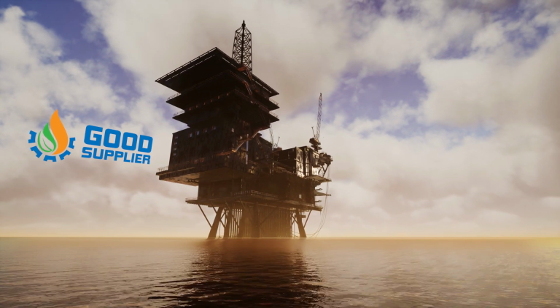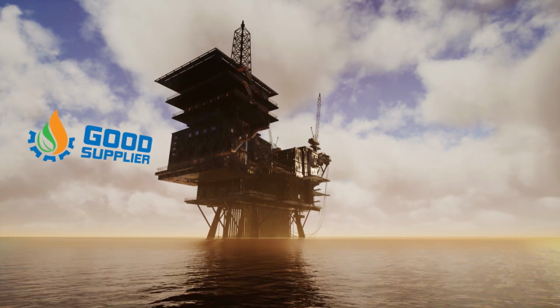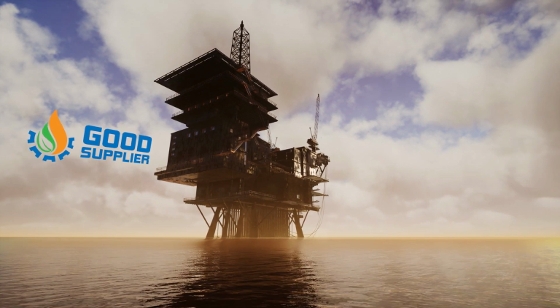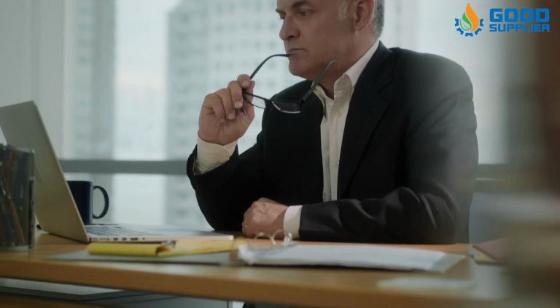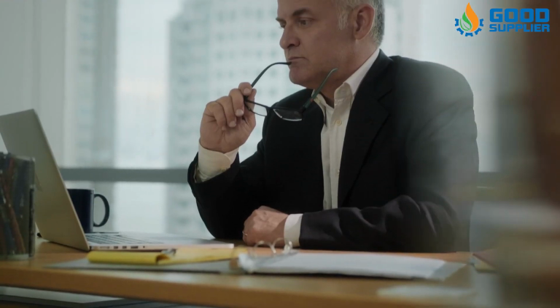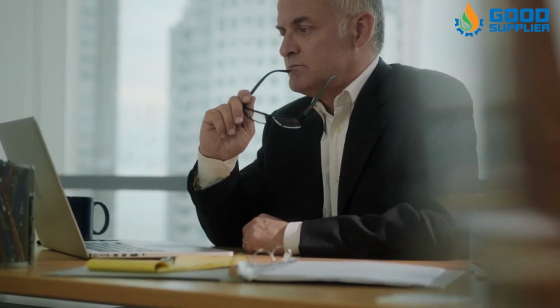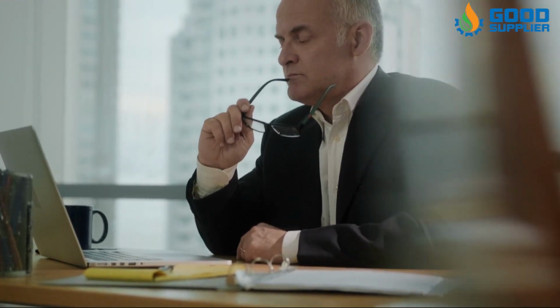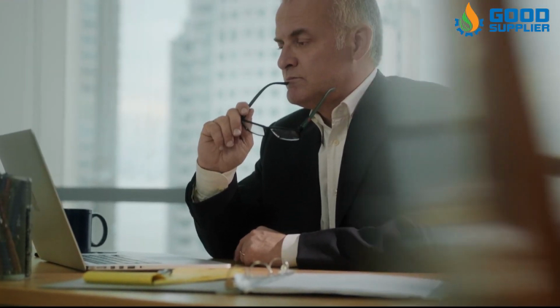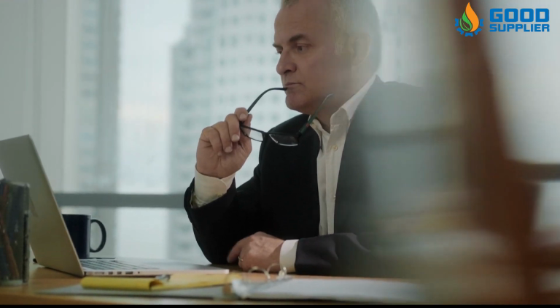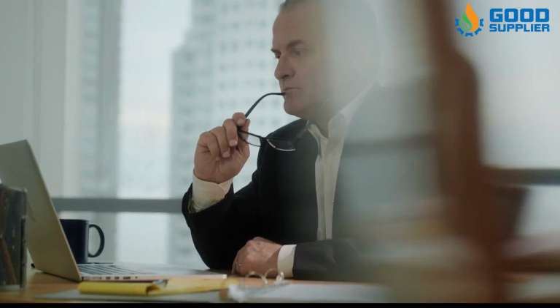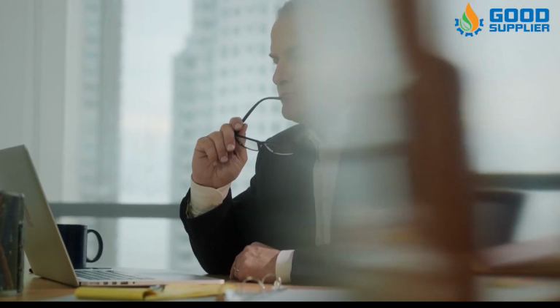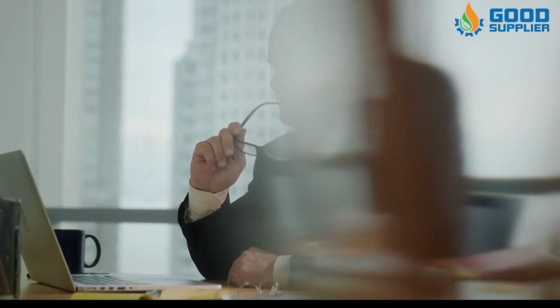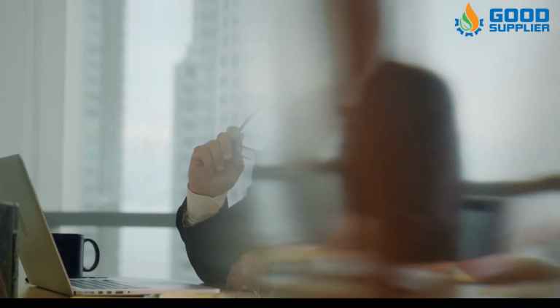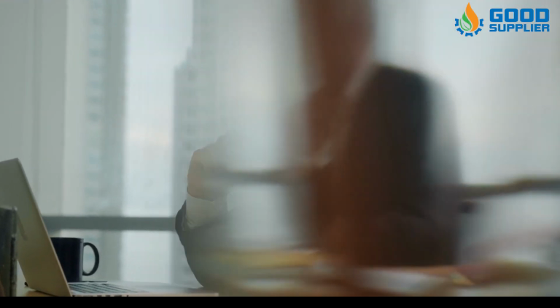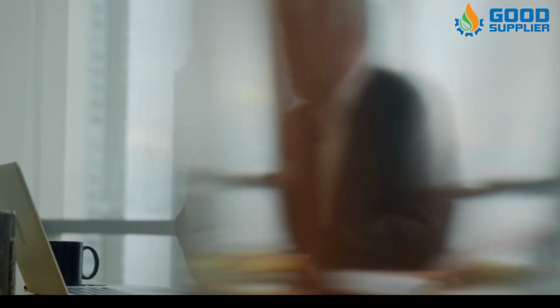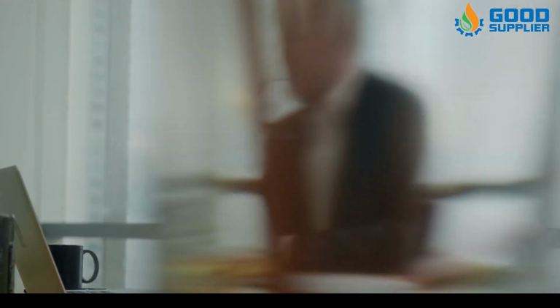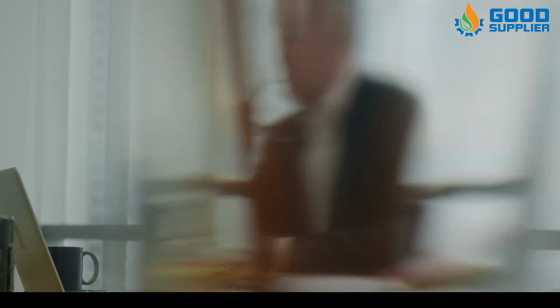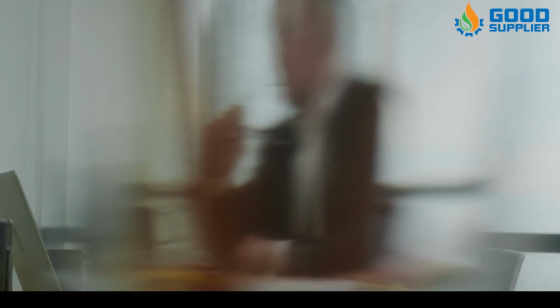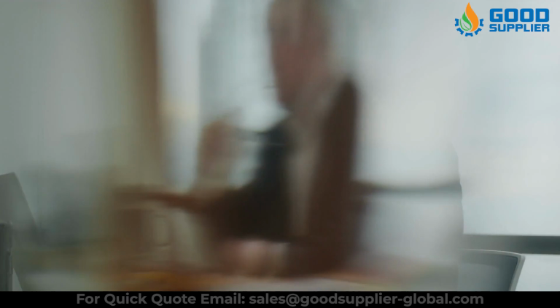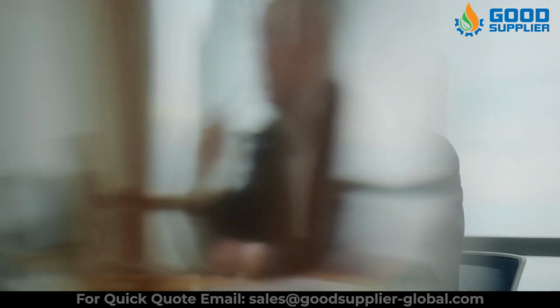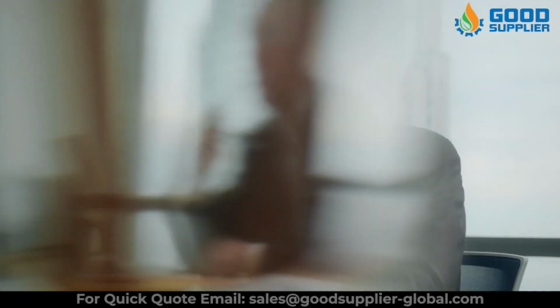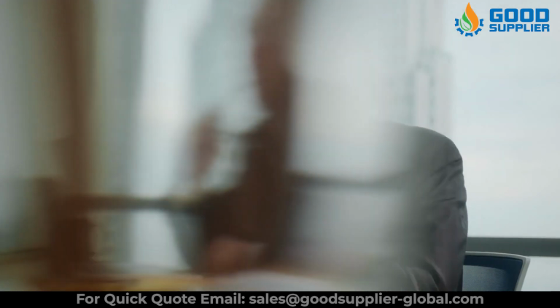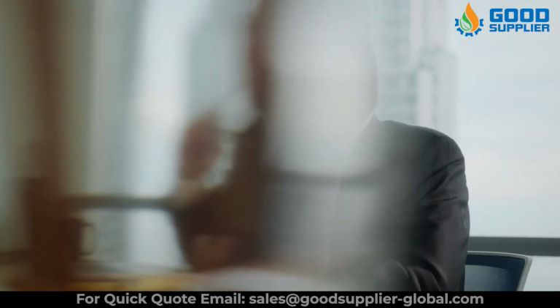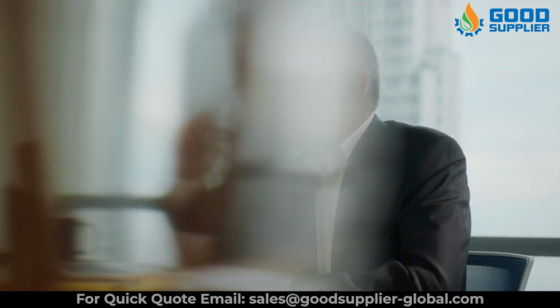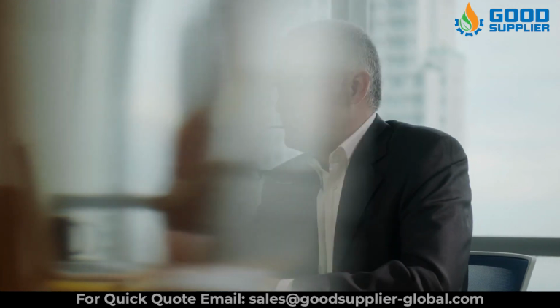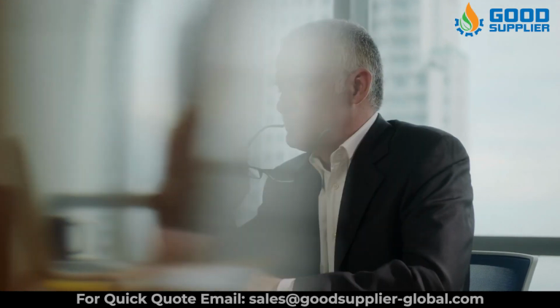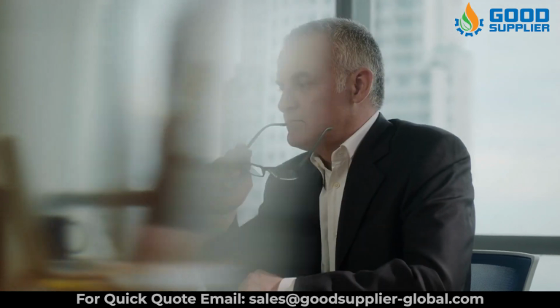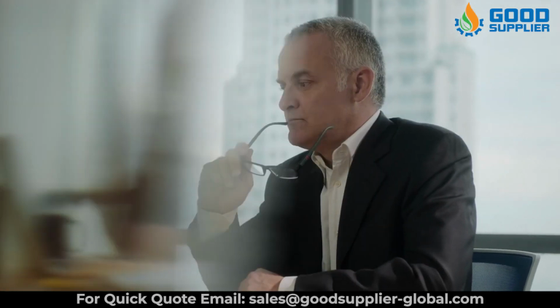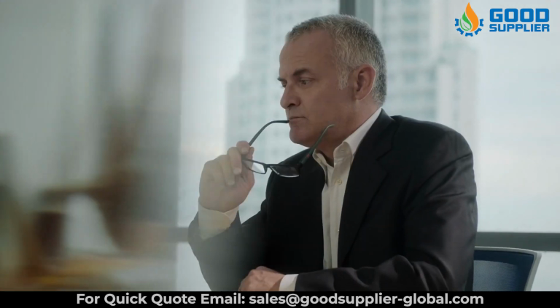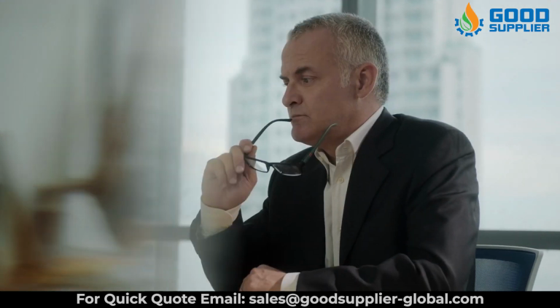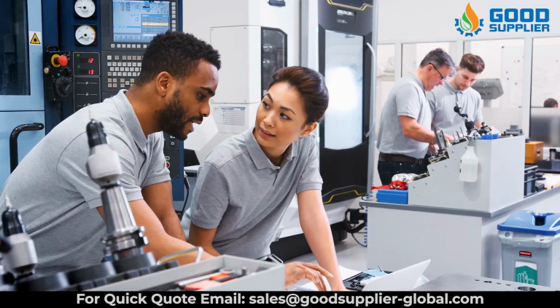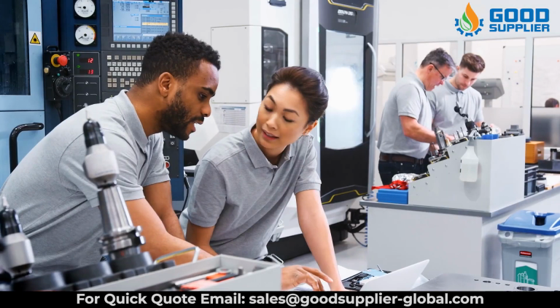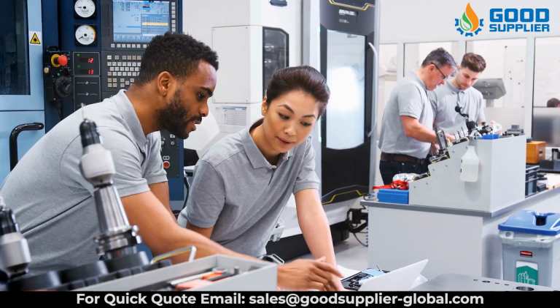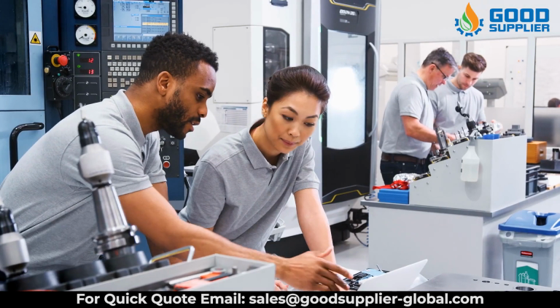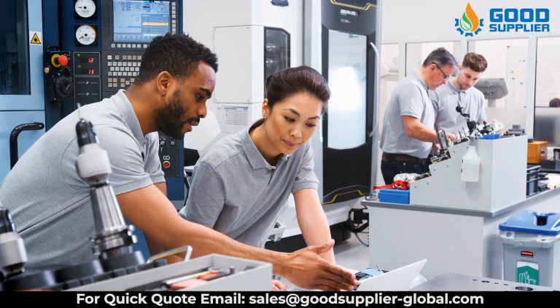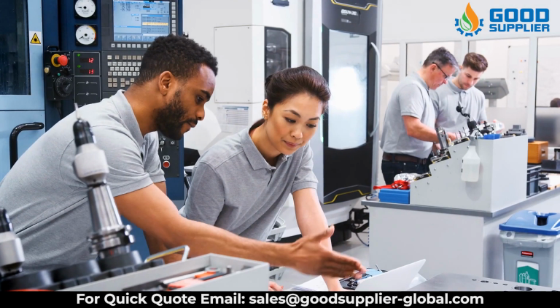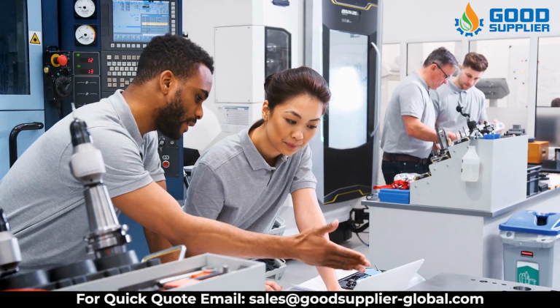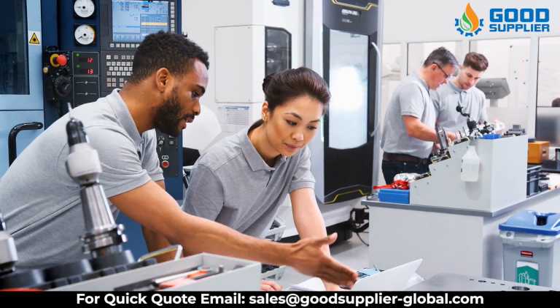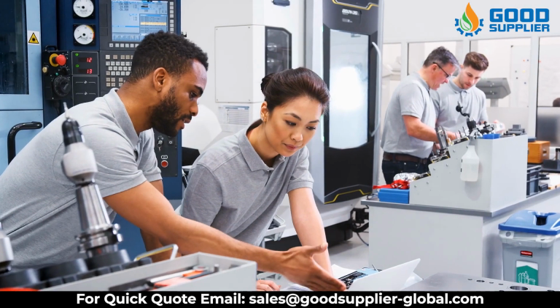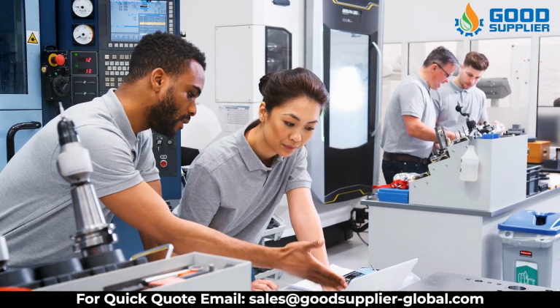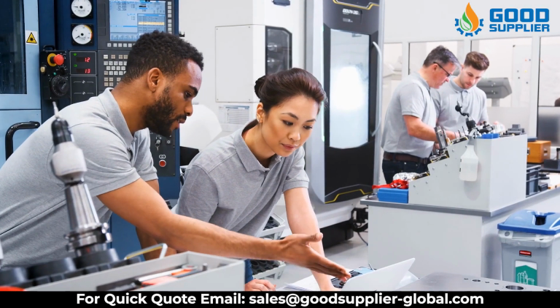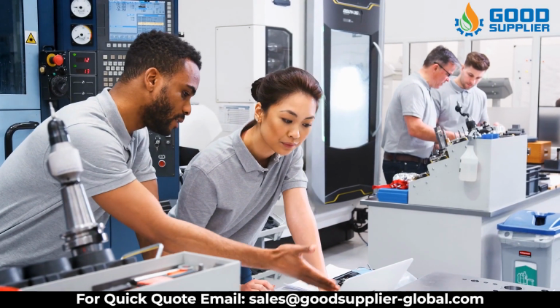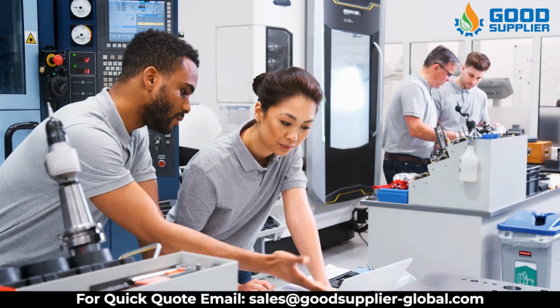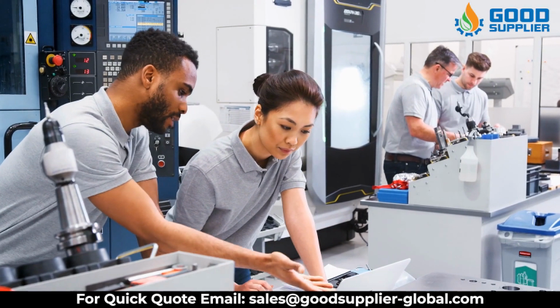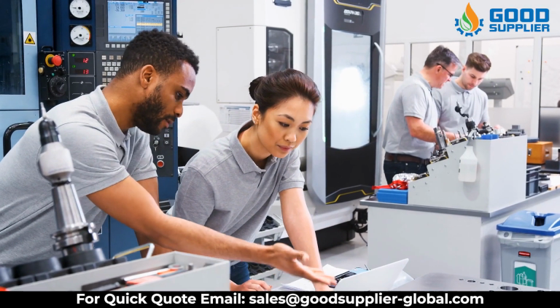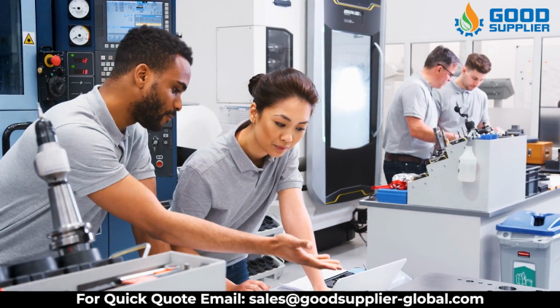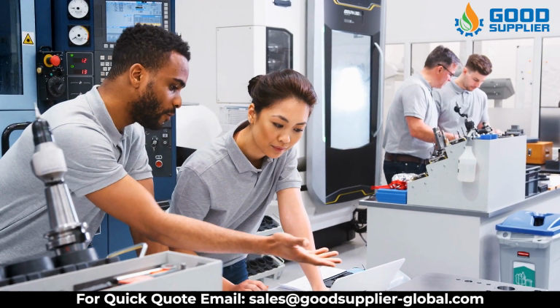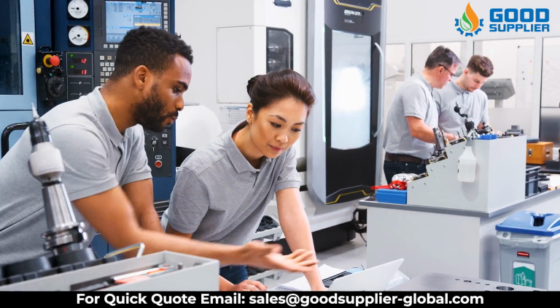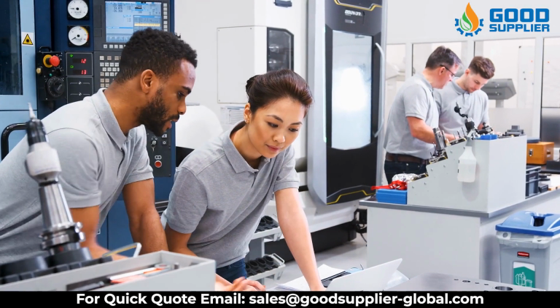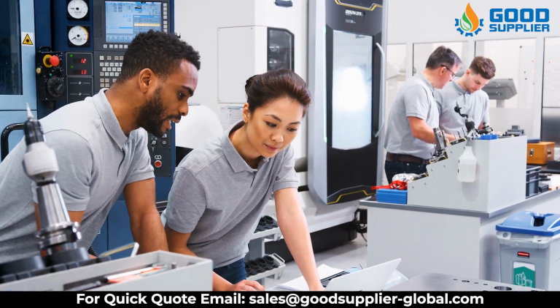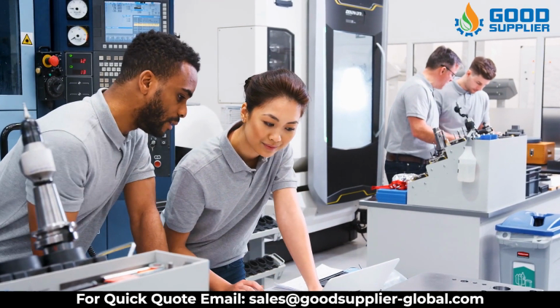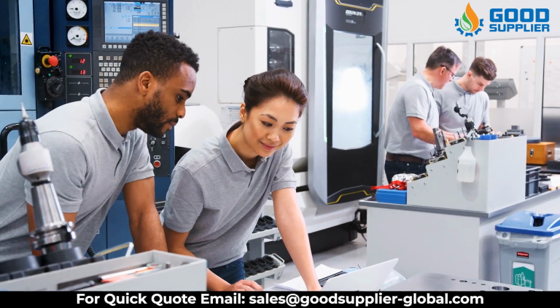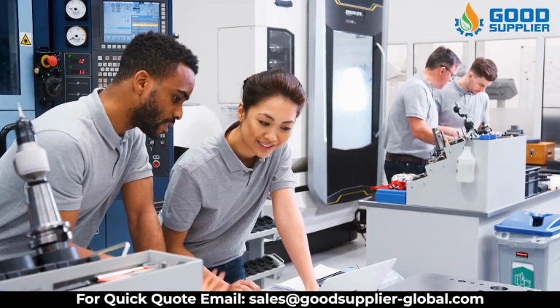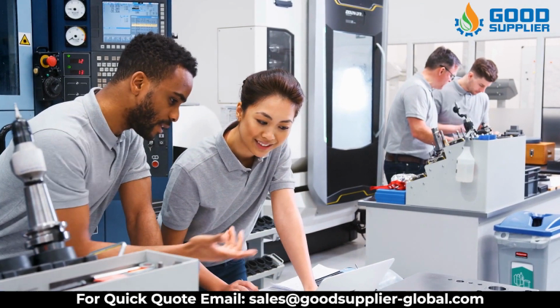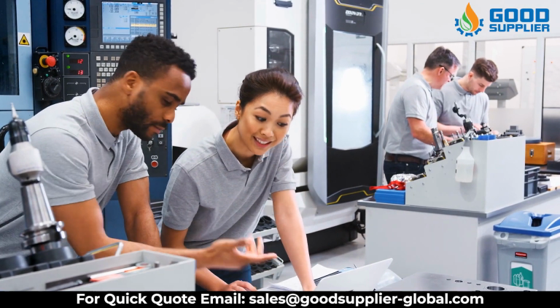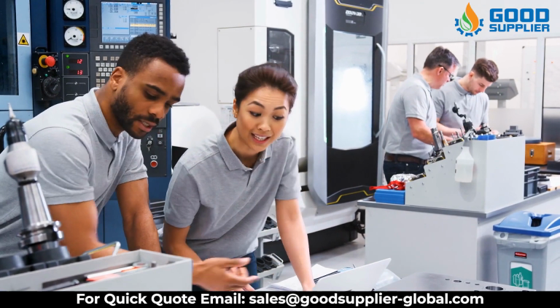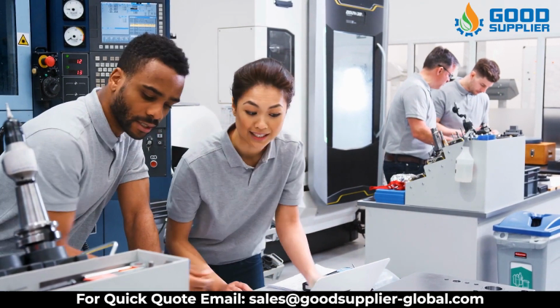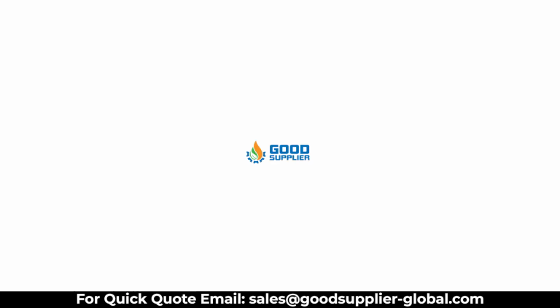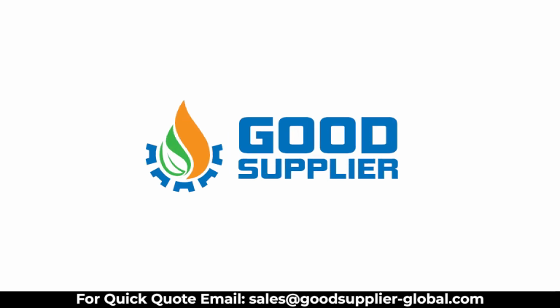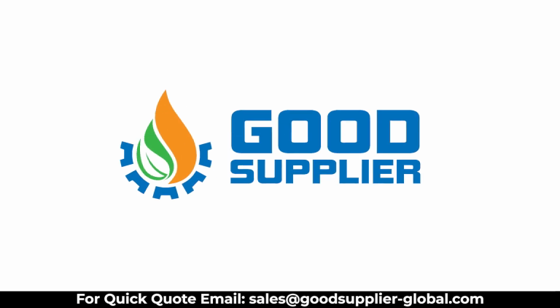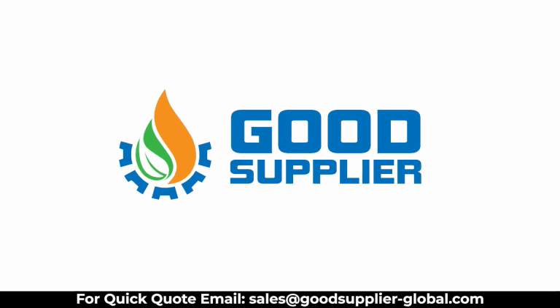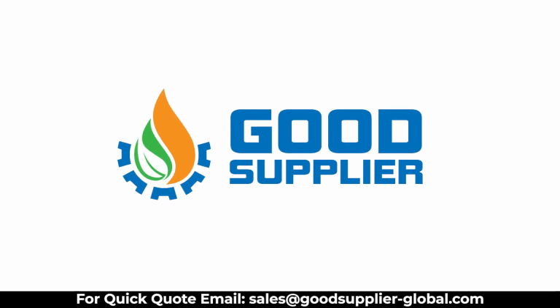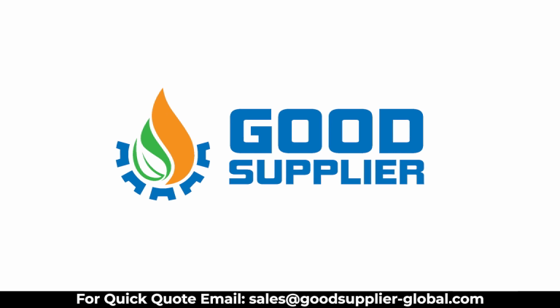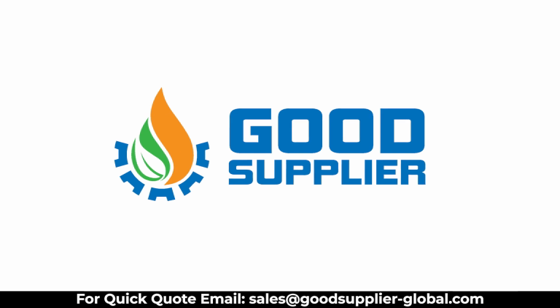Are you searching for good and reliable parts for the choke and industrial valves? You are in the right place. Welcome to Good Supplier.